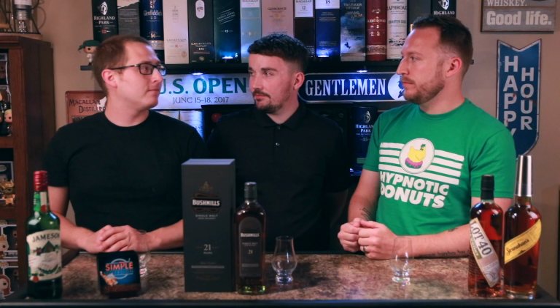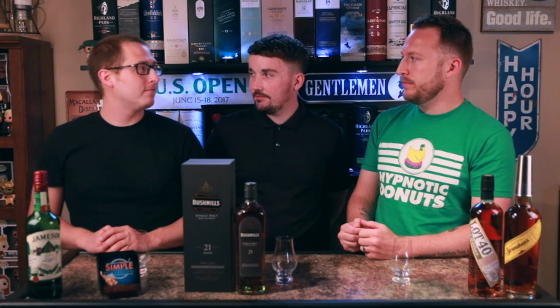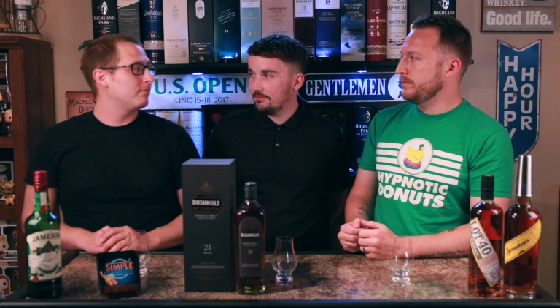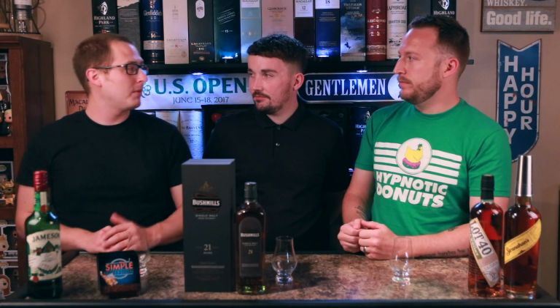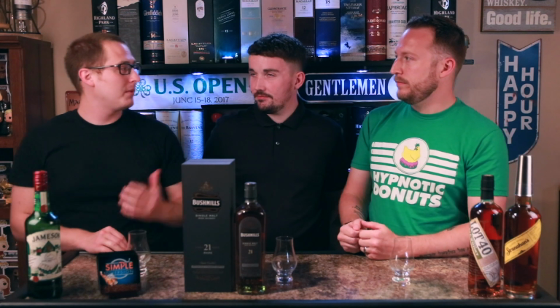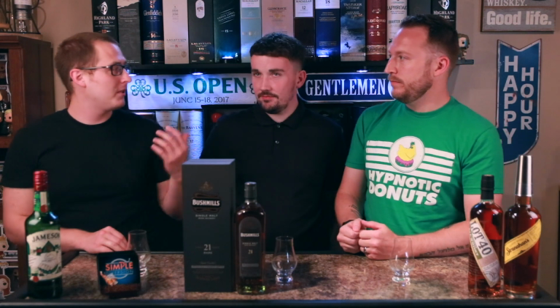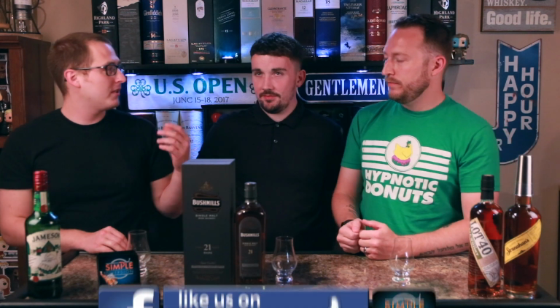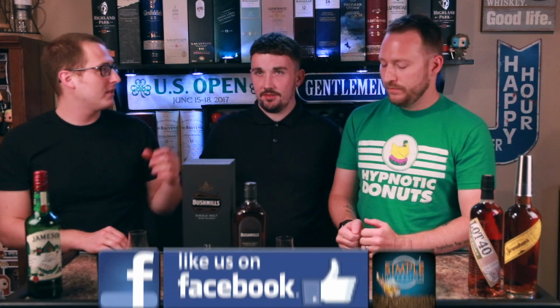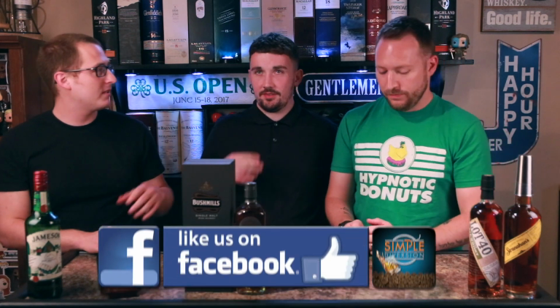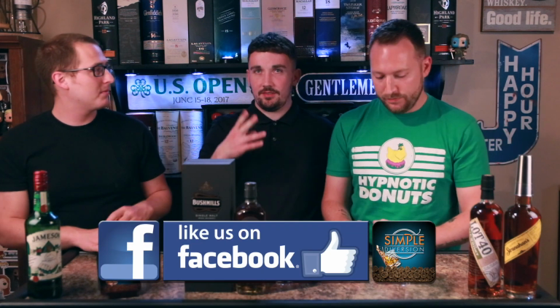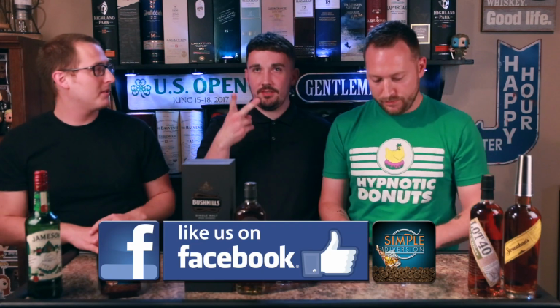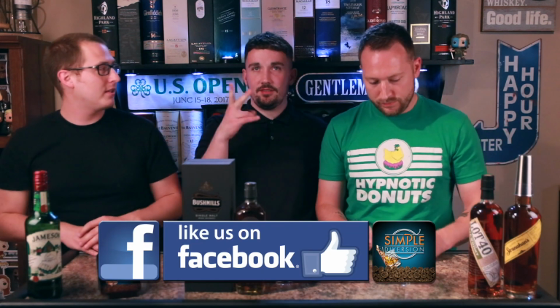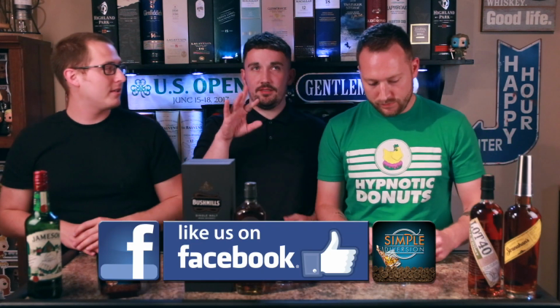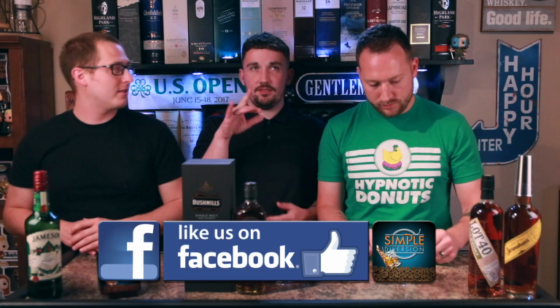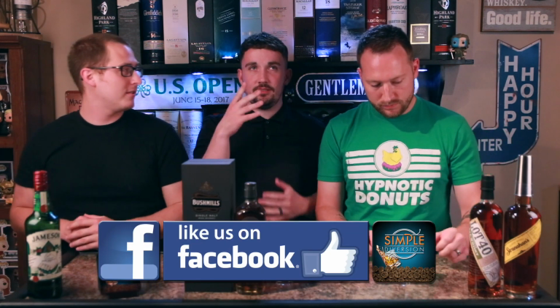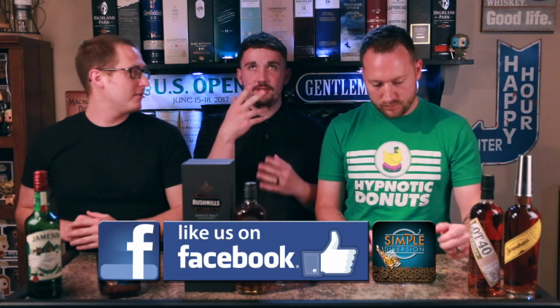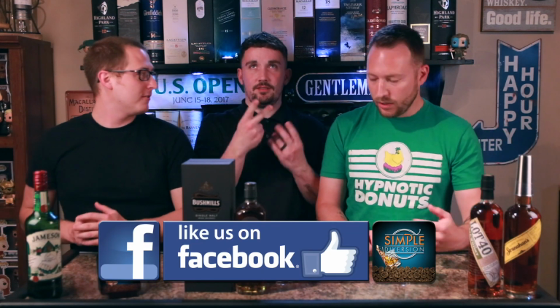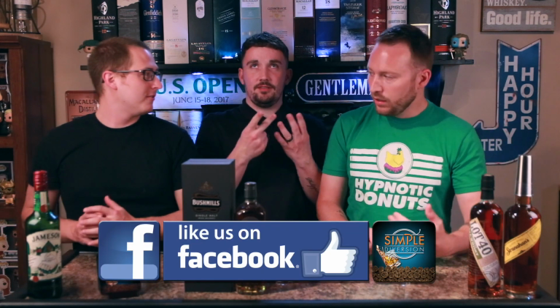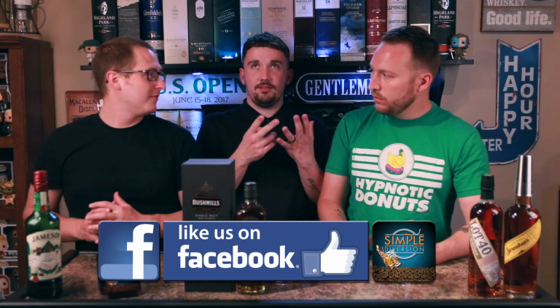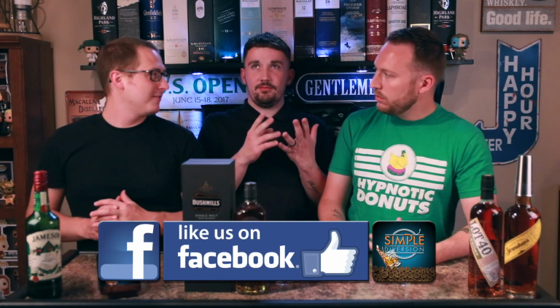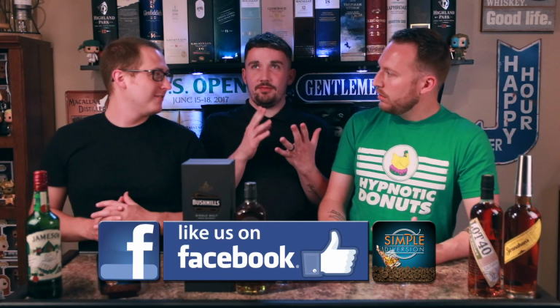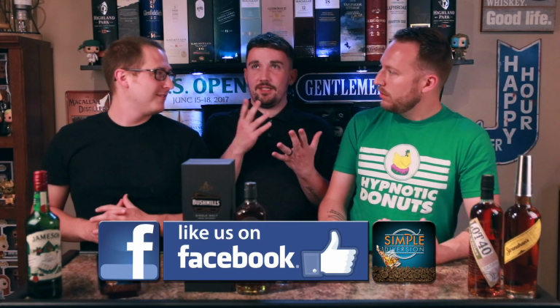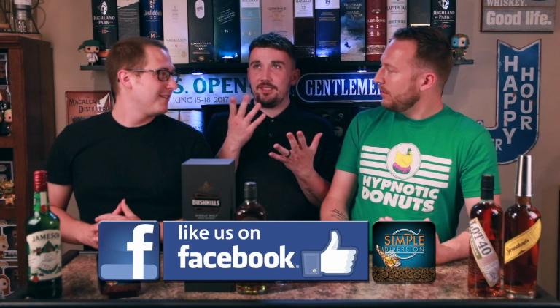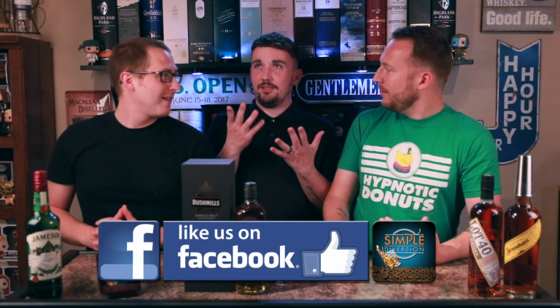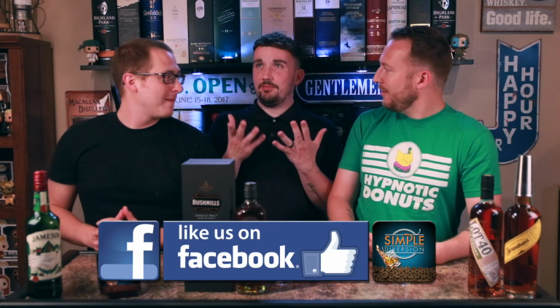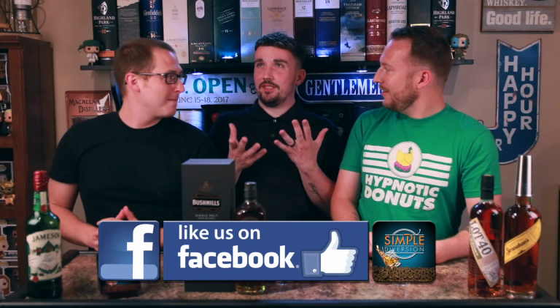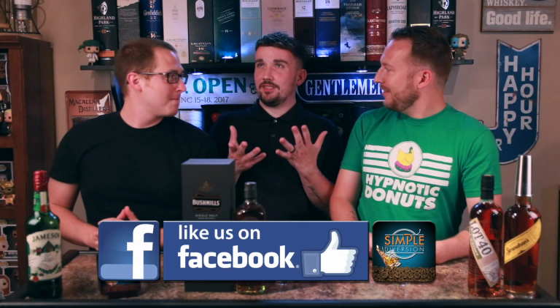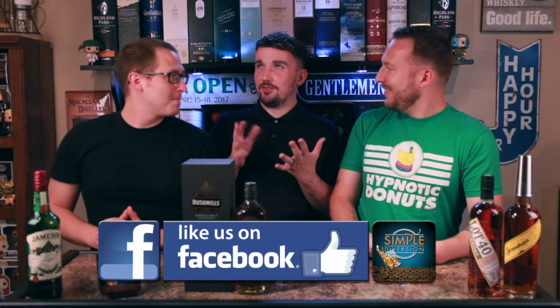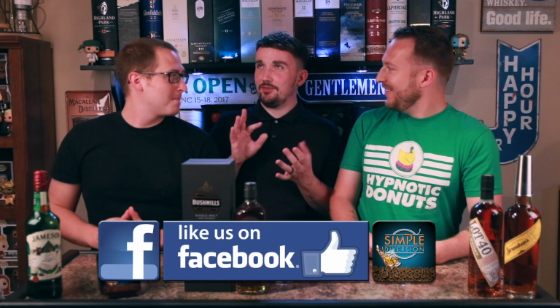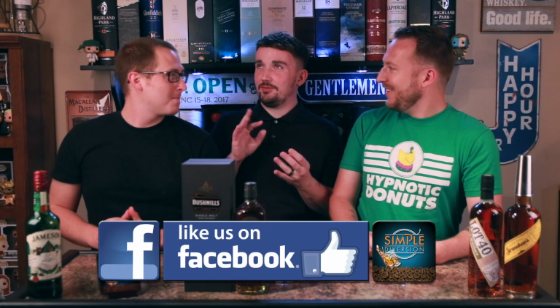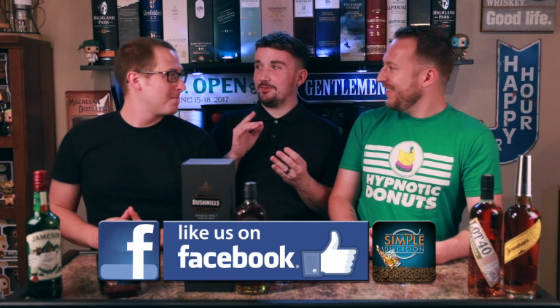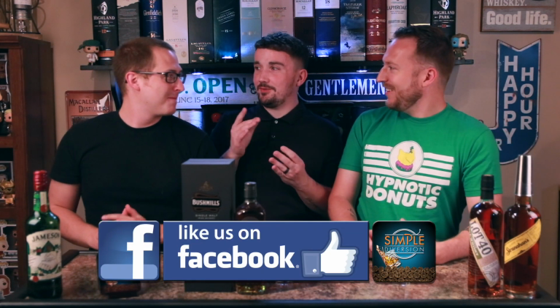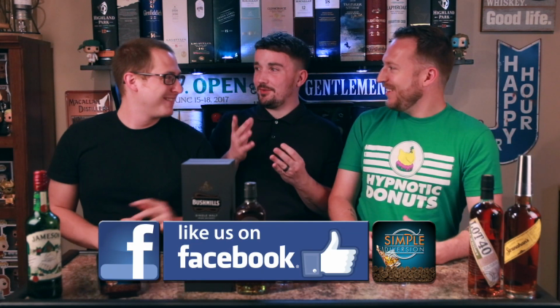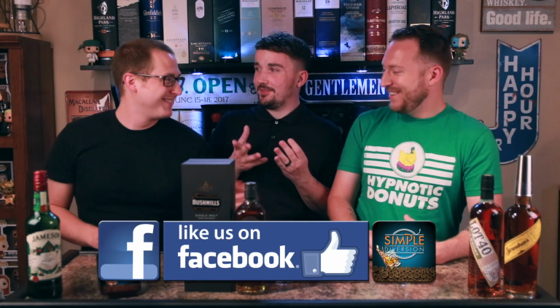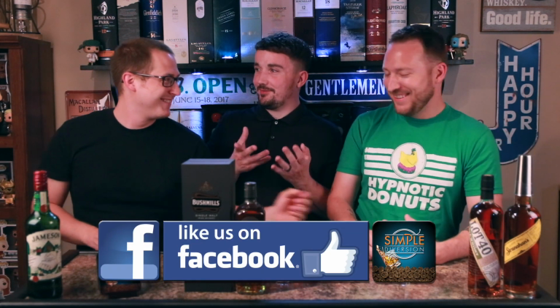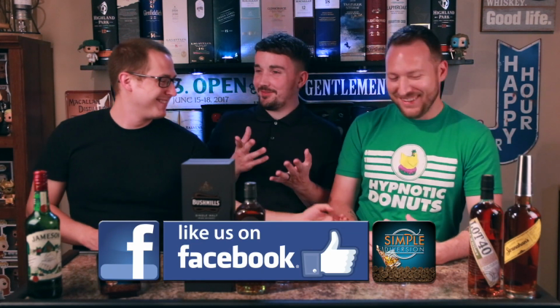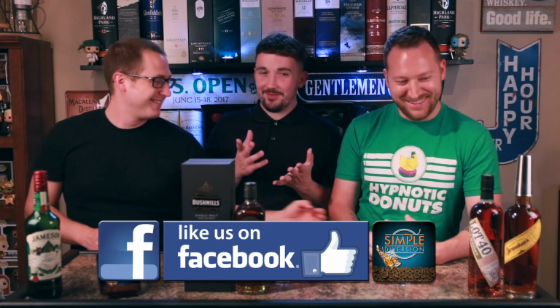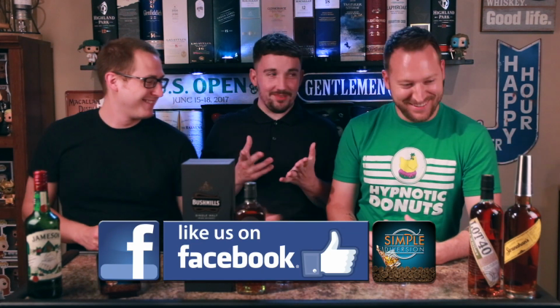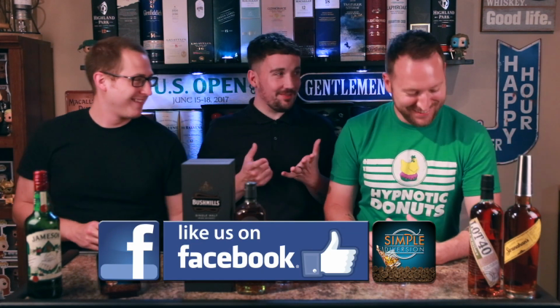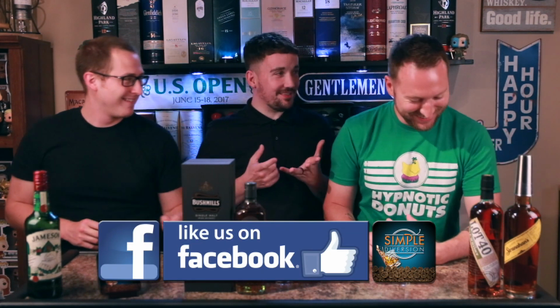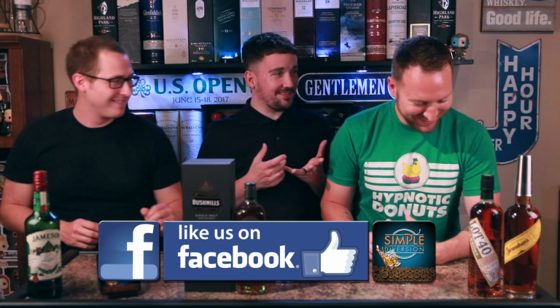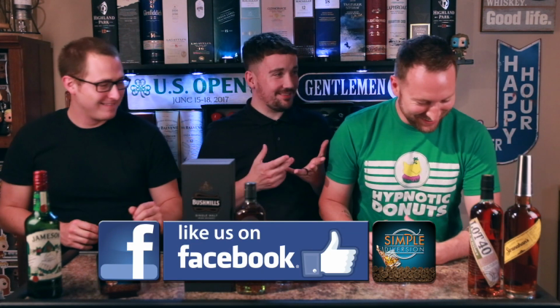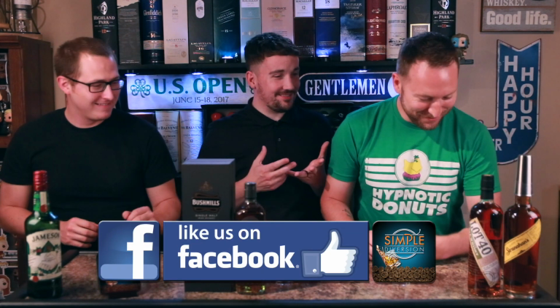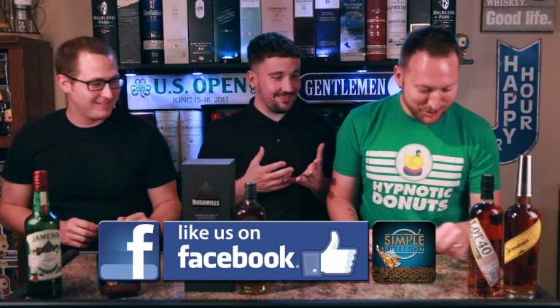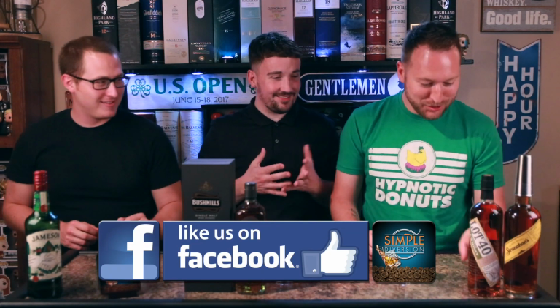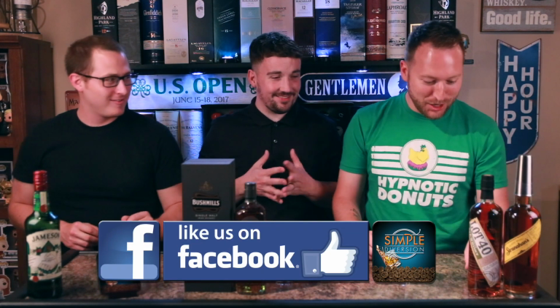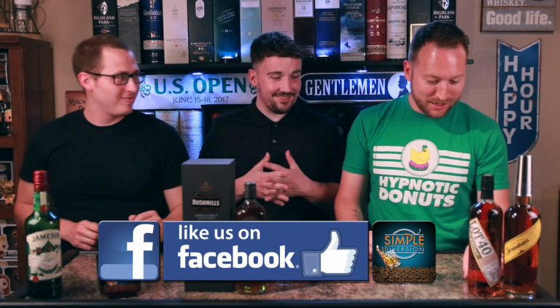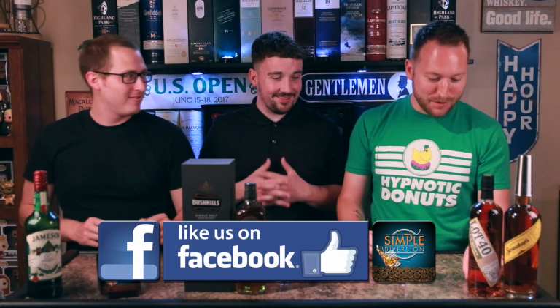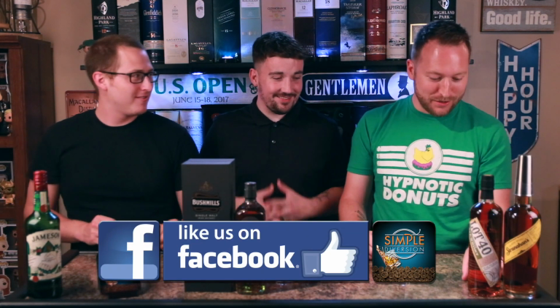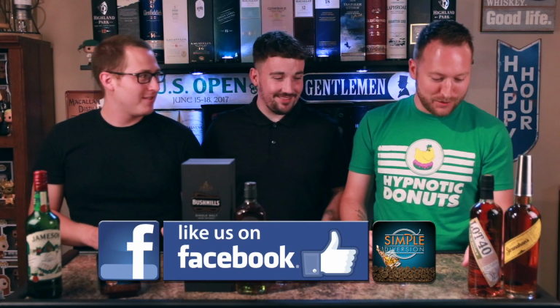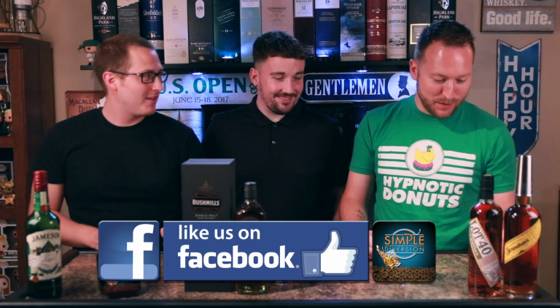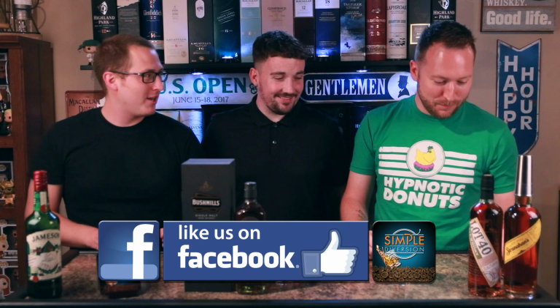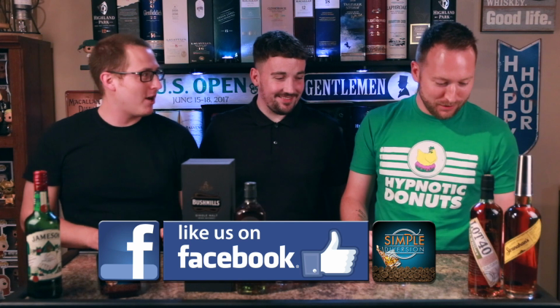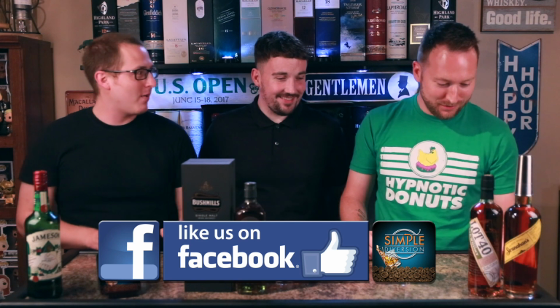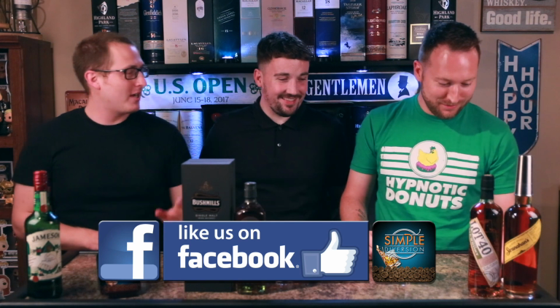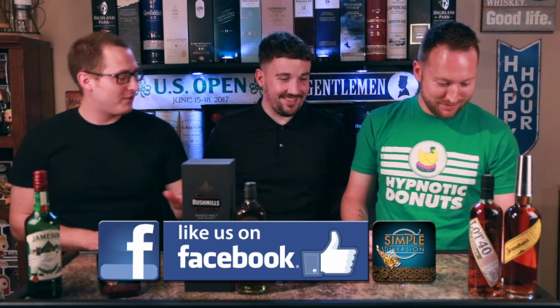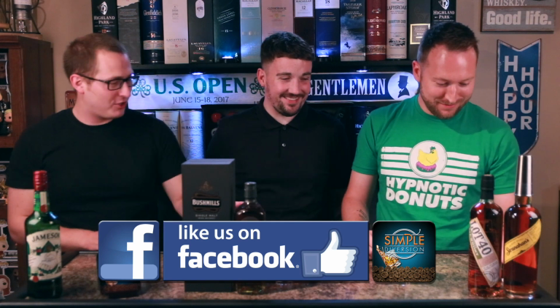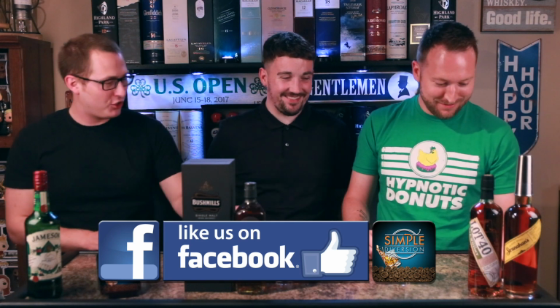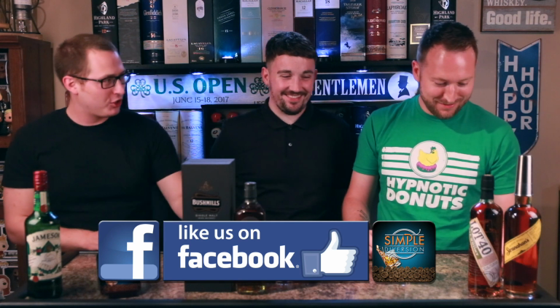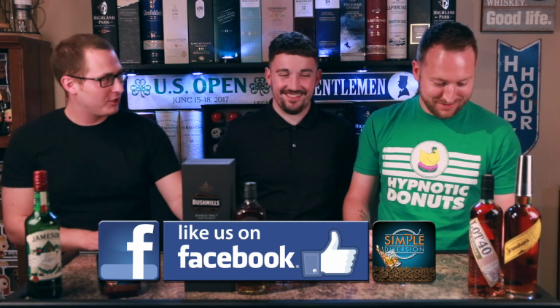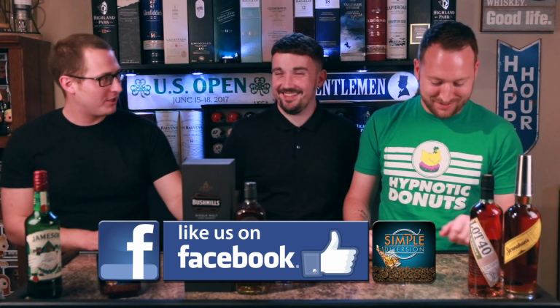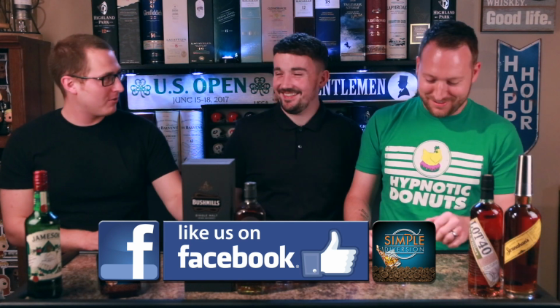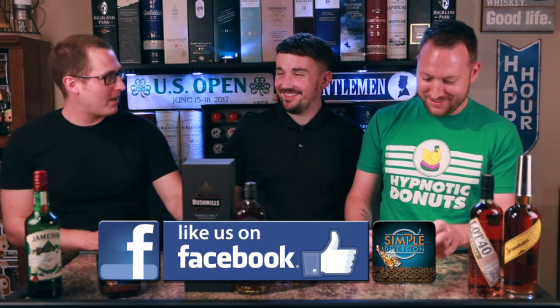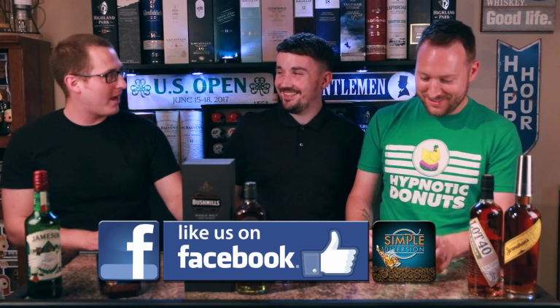Maybe you can explain that then. 19 plus 2... 21. We just talked about this, Peter. You know what? It's okay.